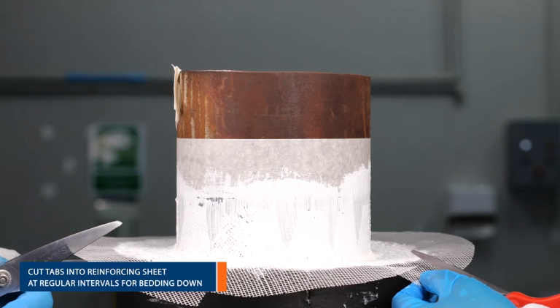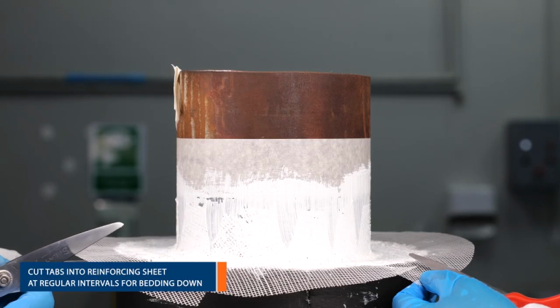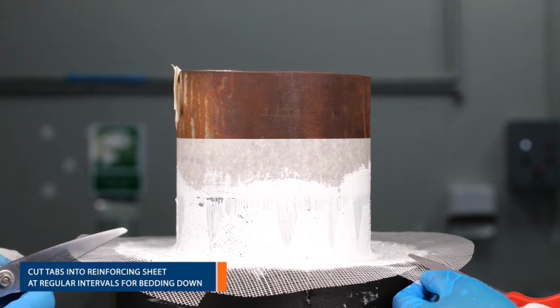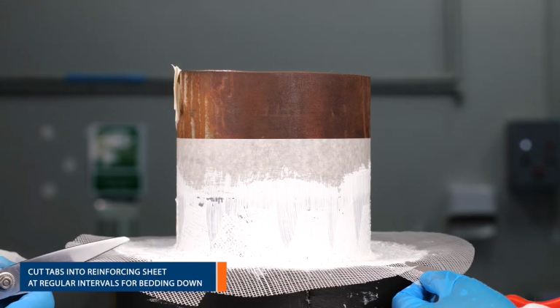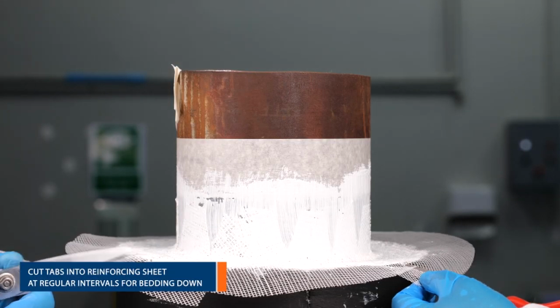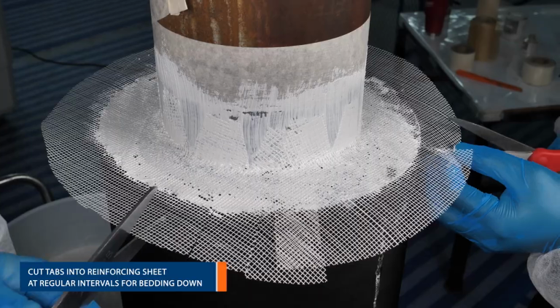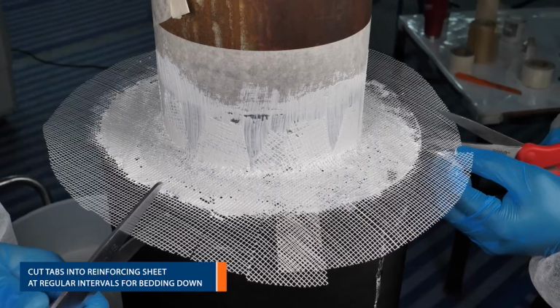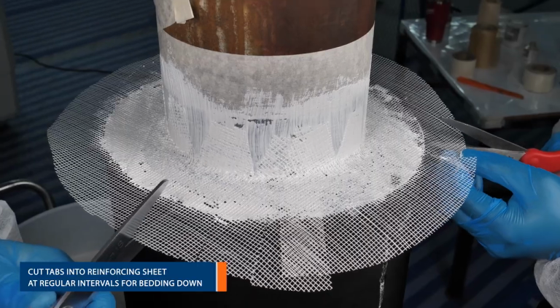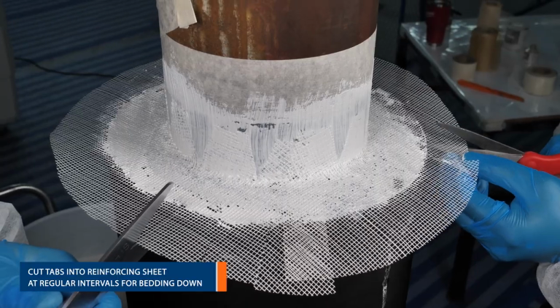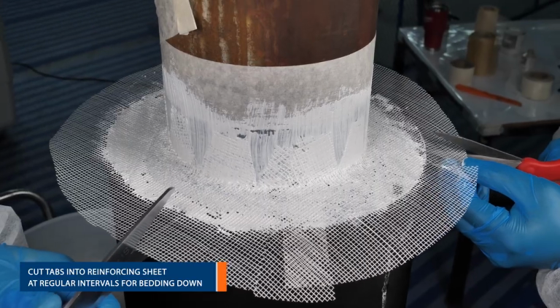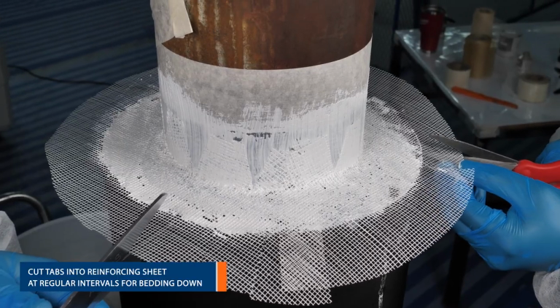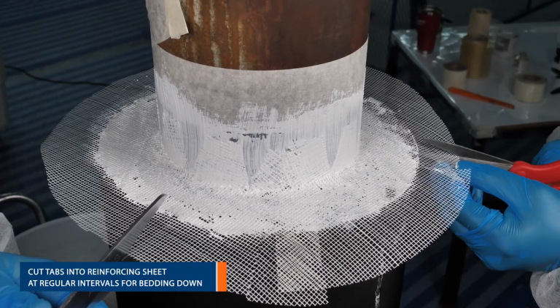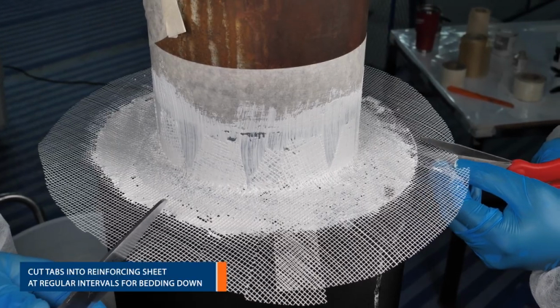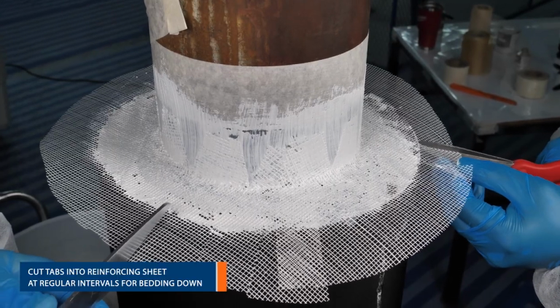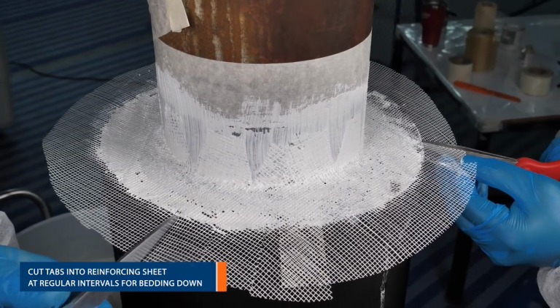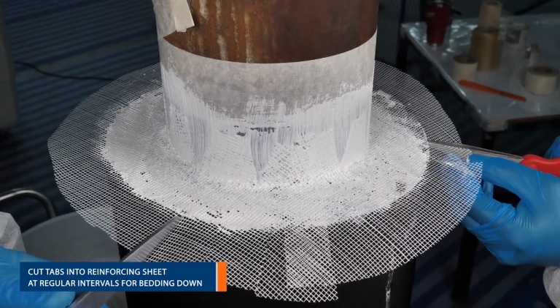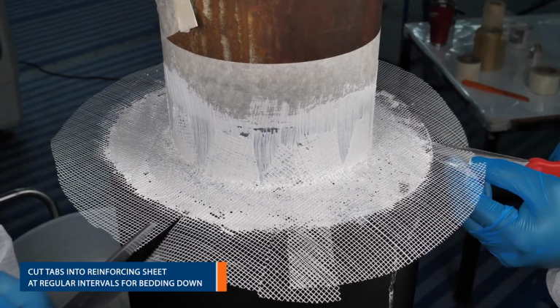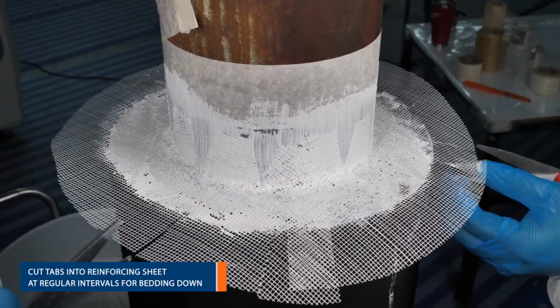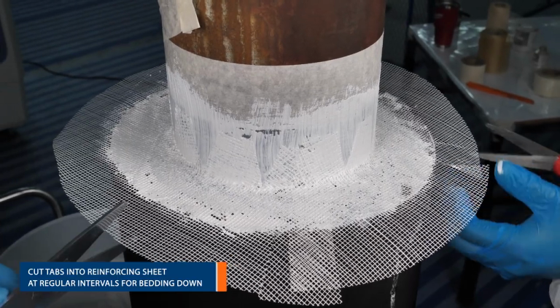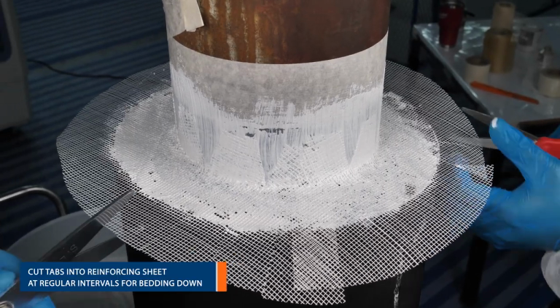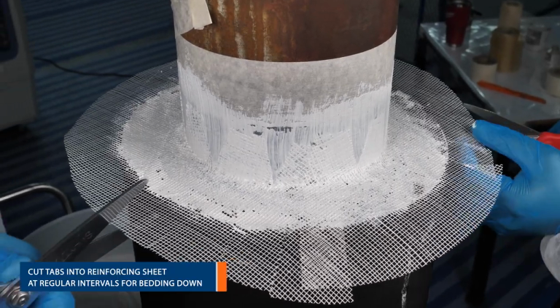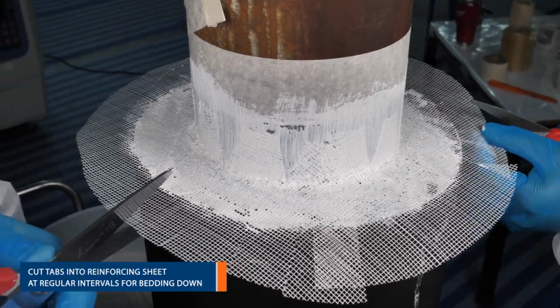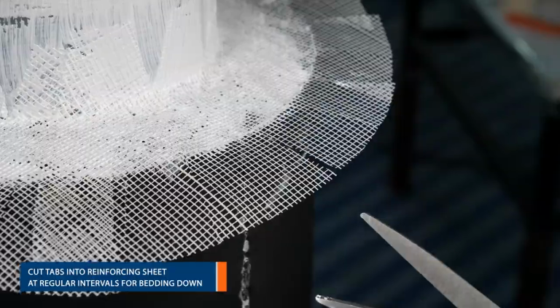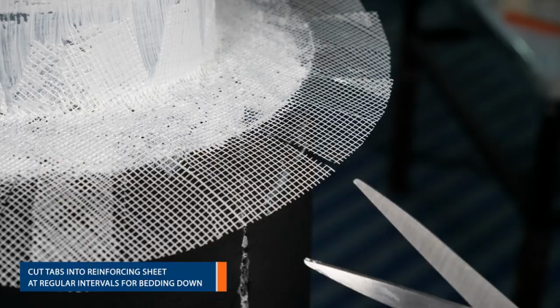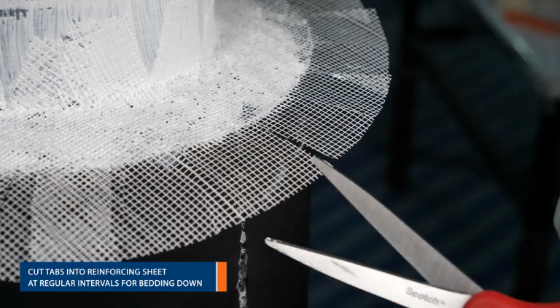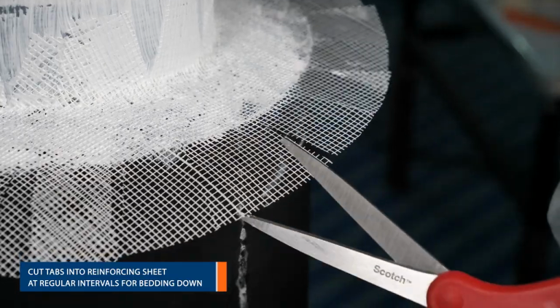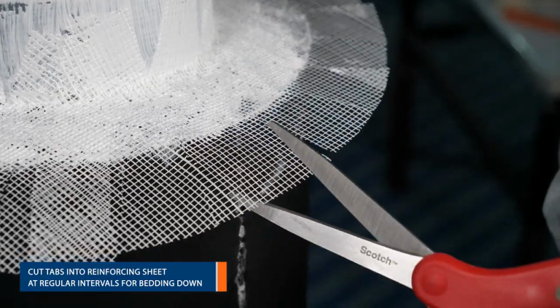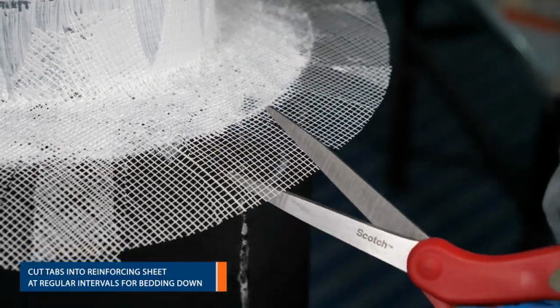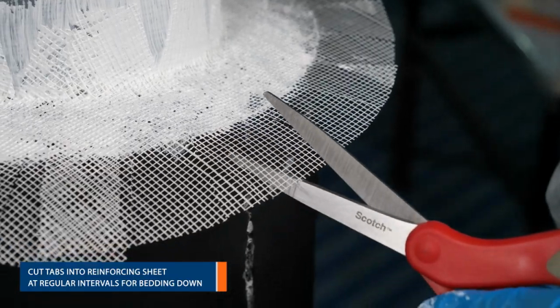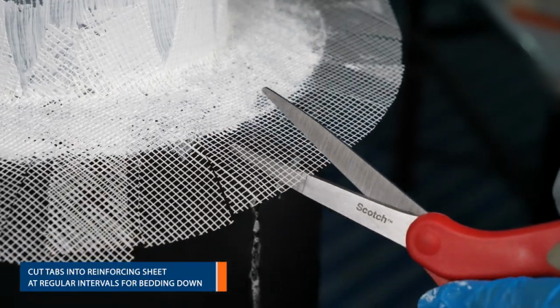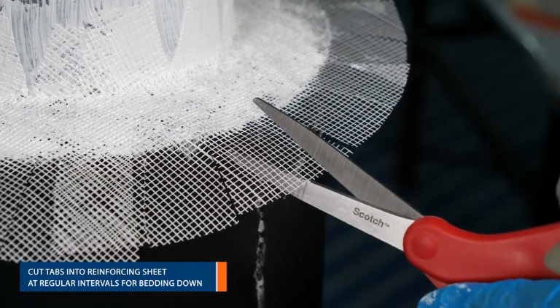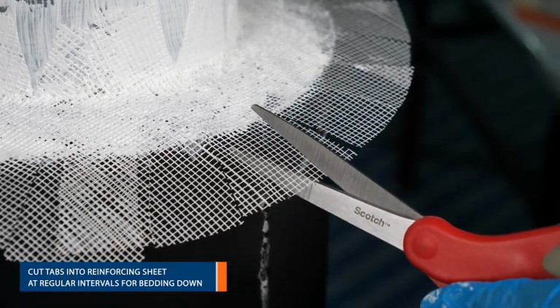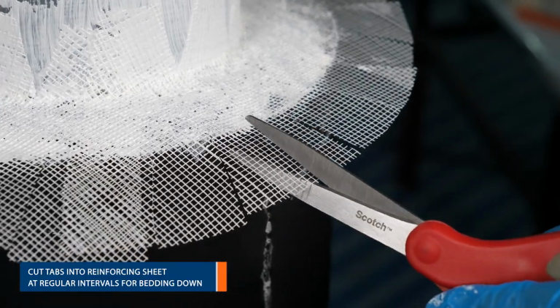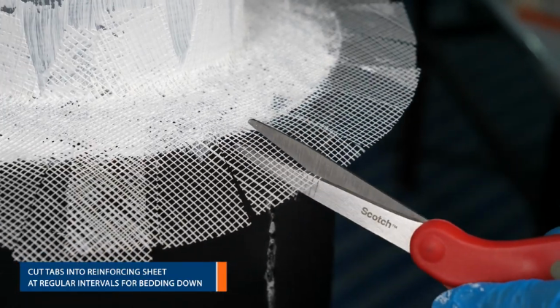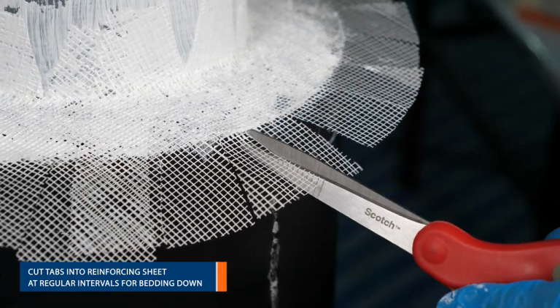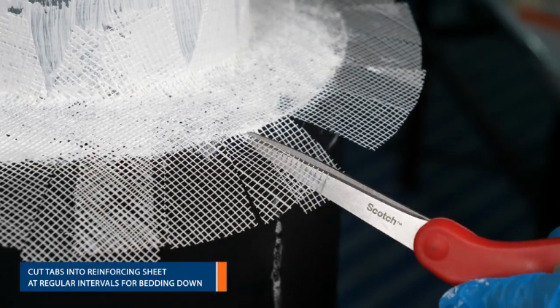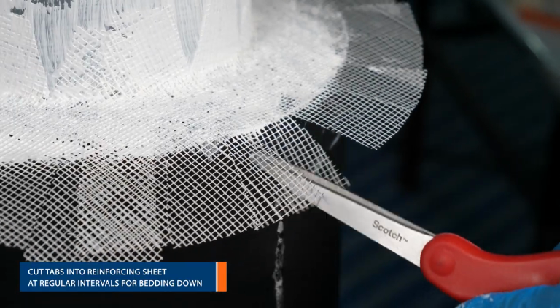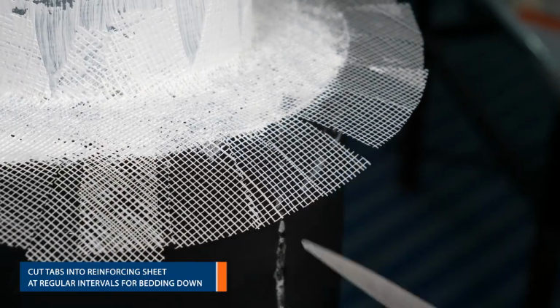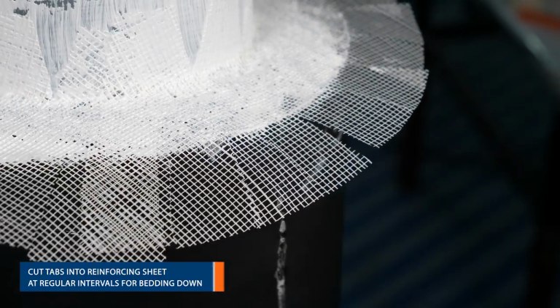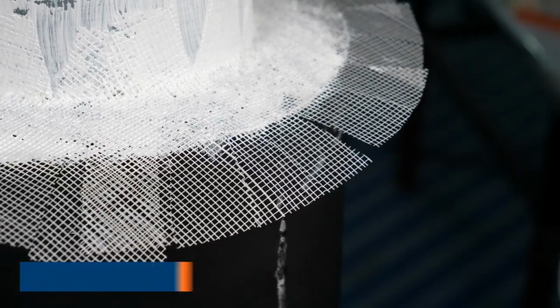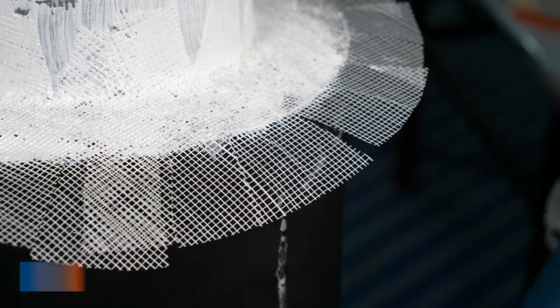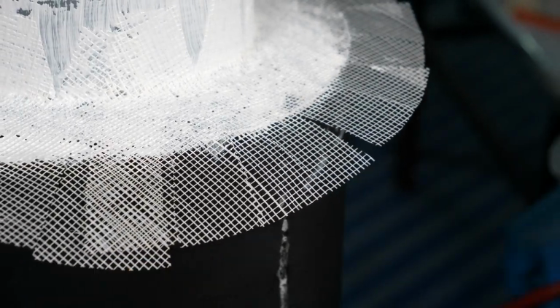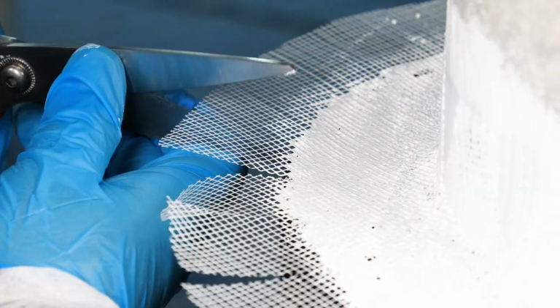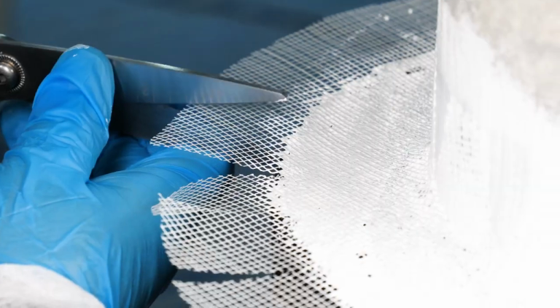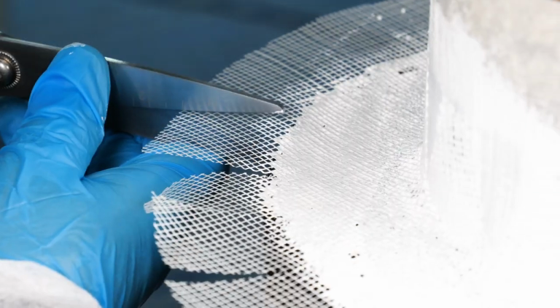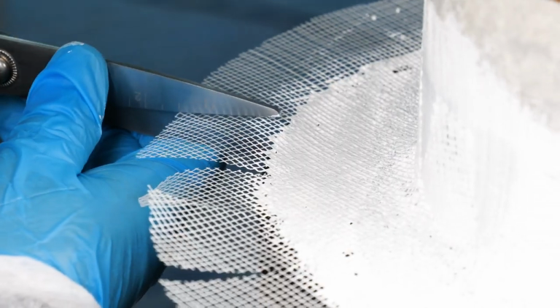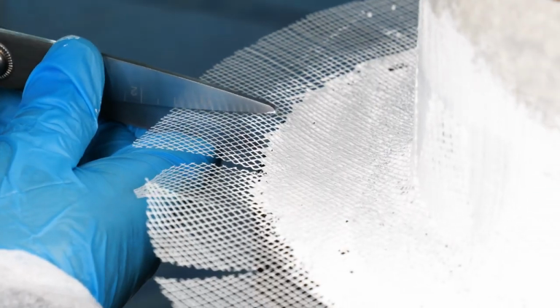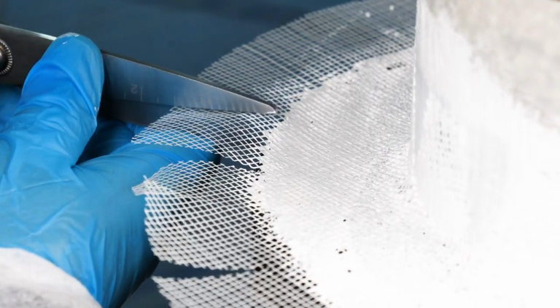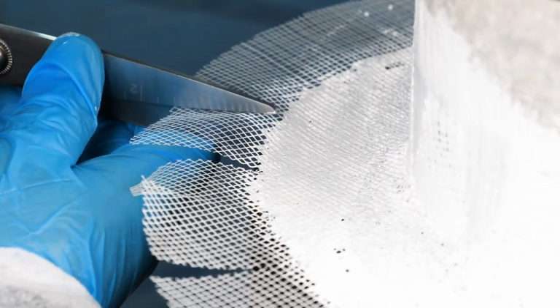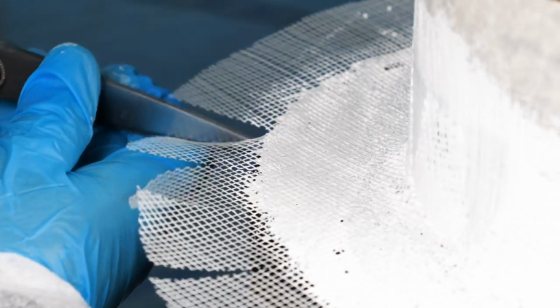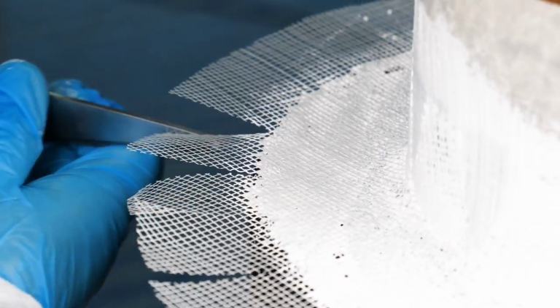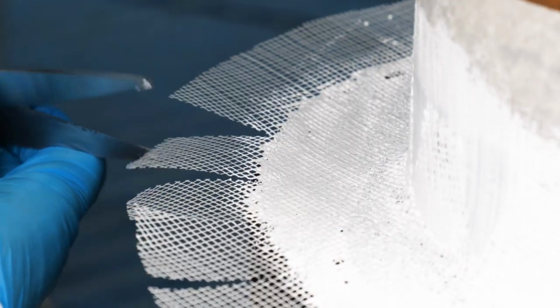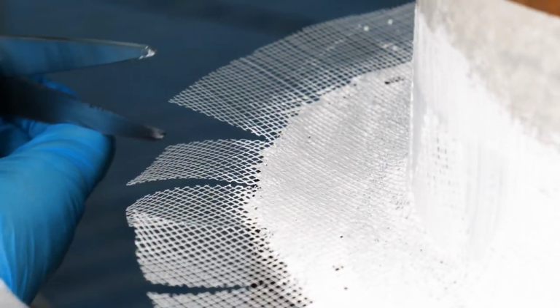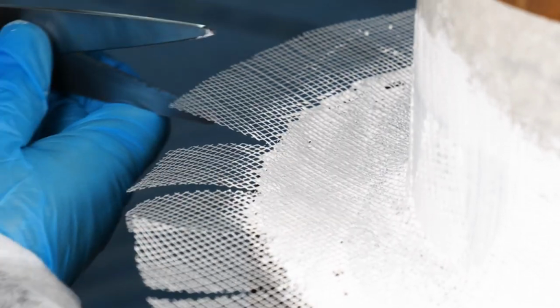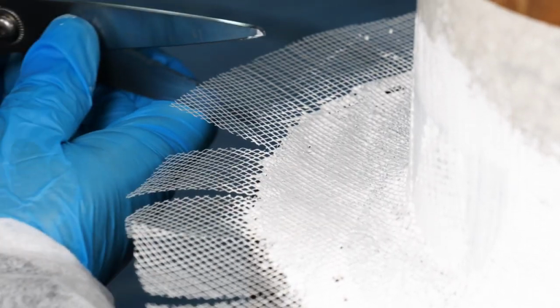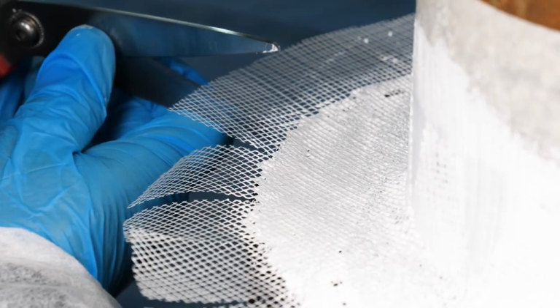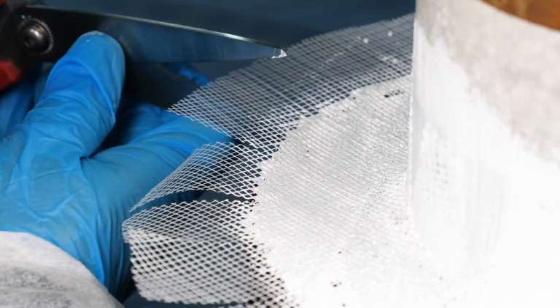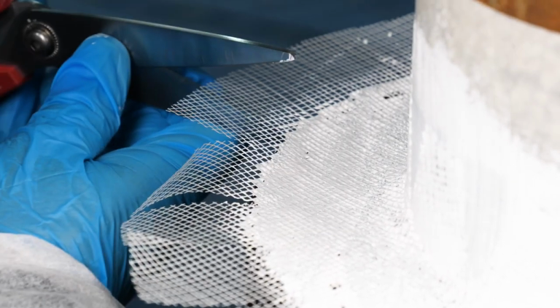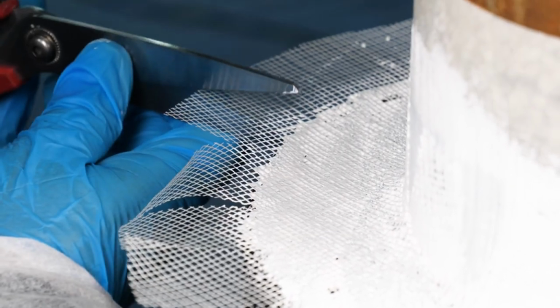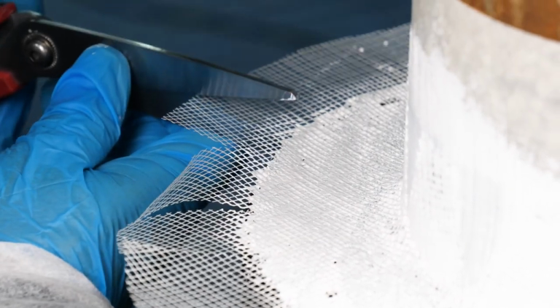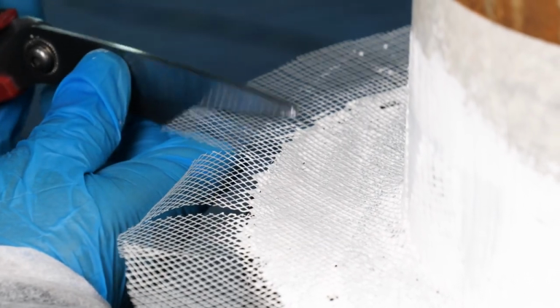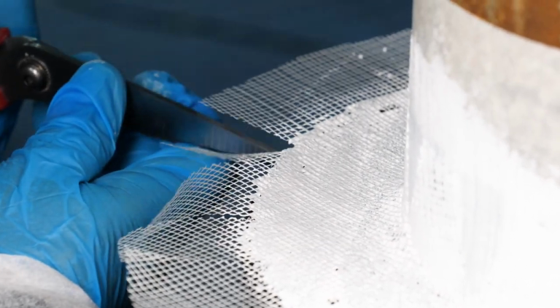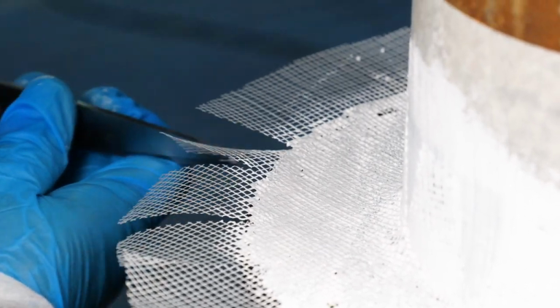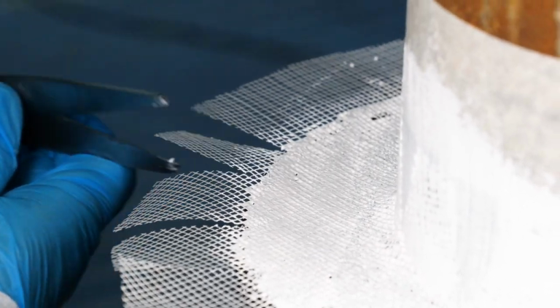Cutting tabs at regular intervals allows the sheet to follow the 90-degree turn on this transition from the pipe and down the insulation.